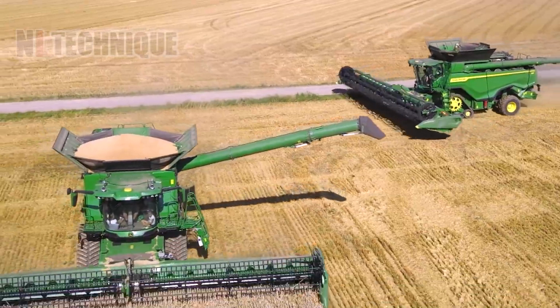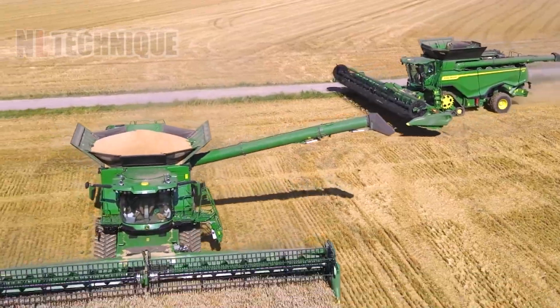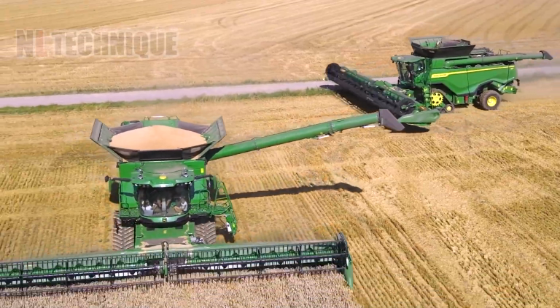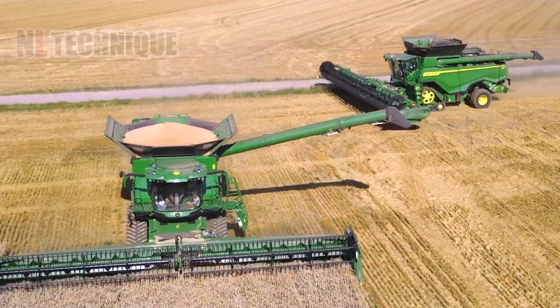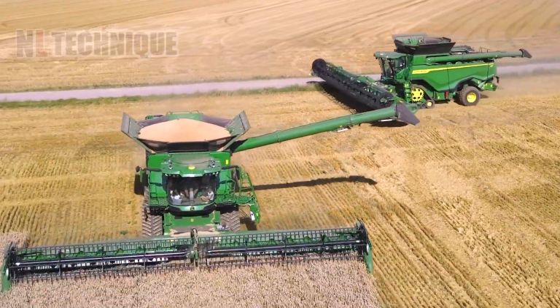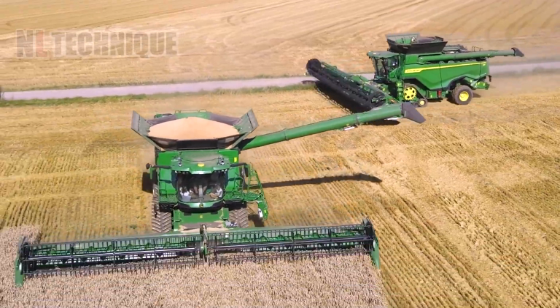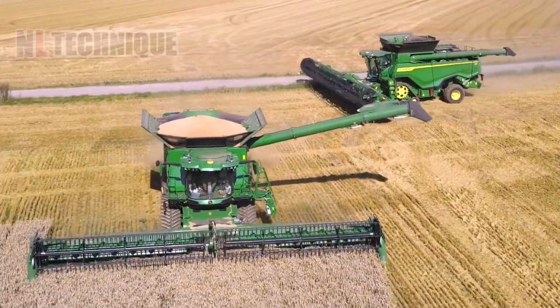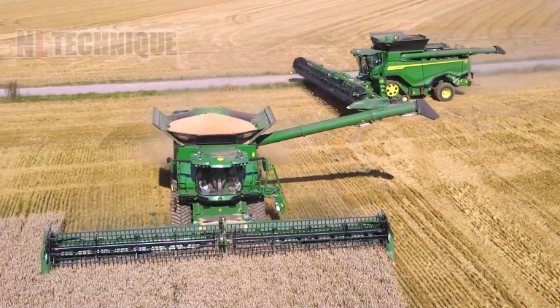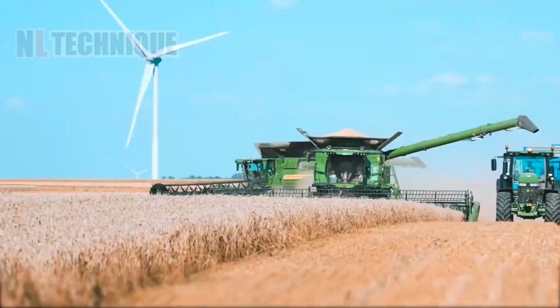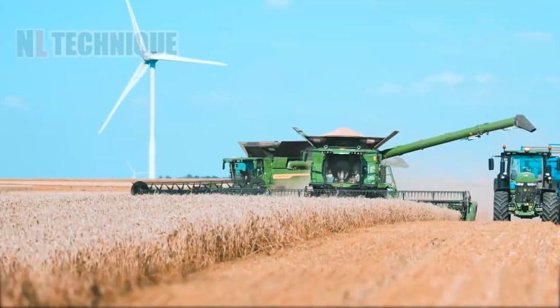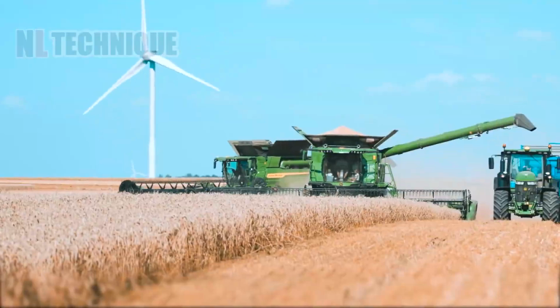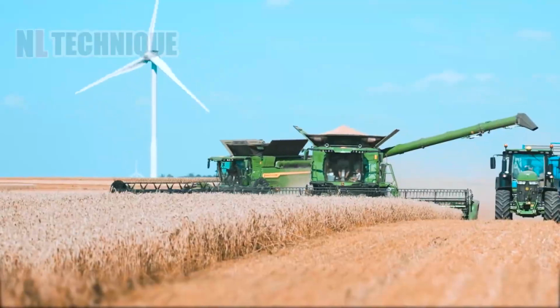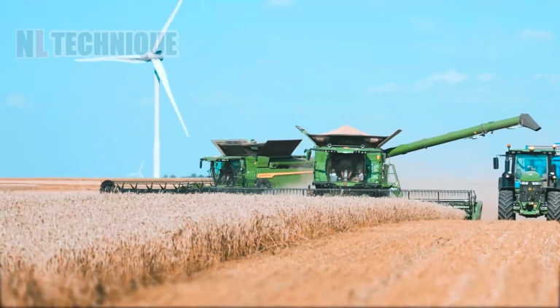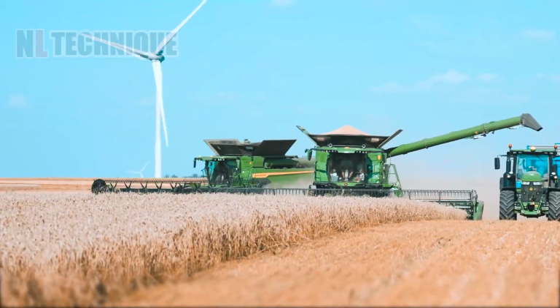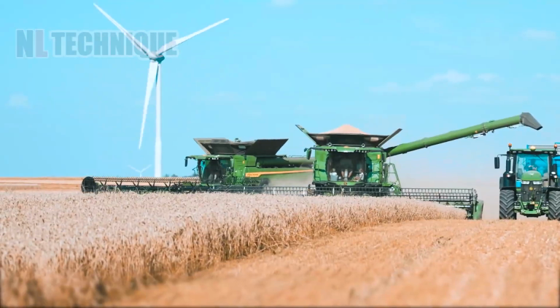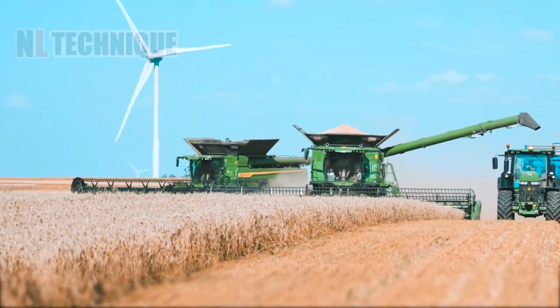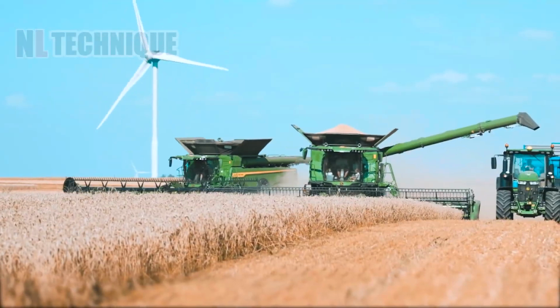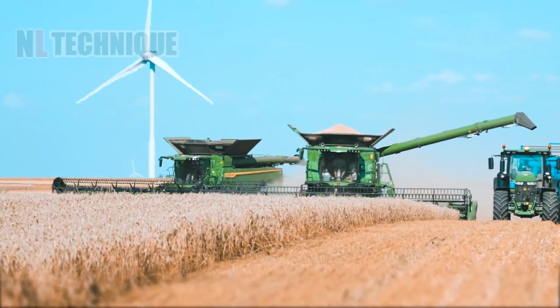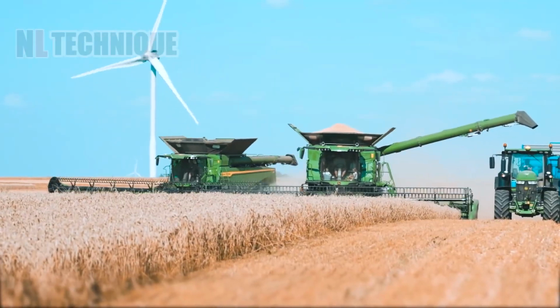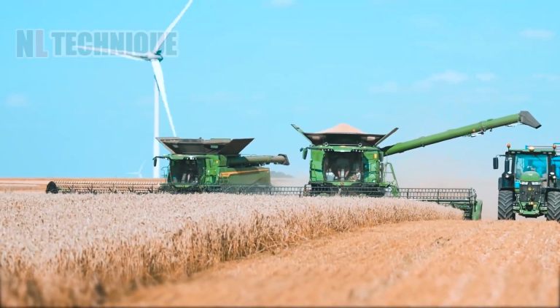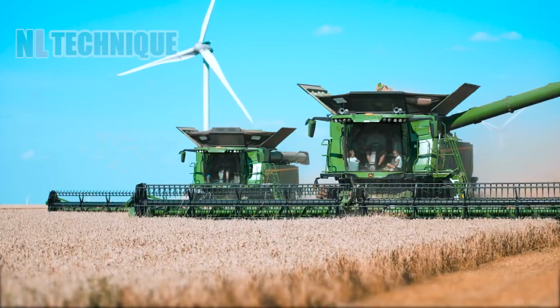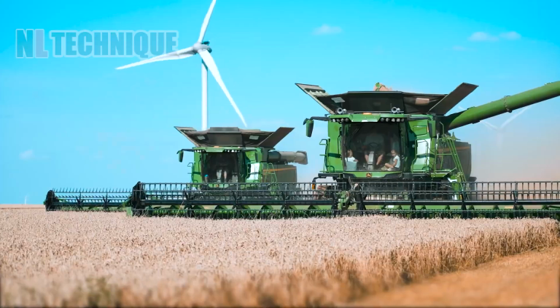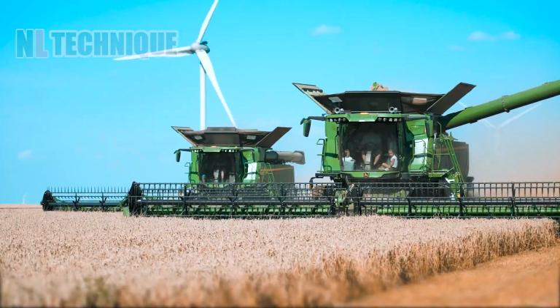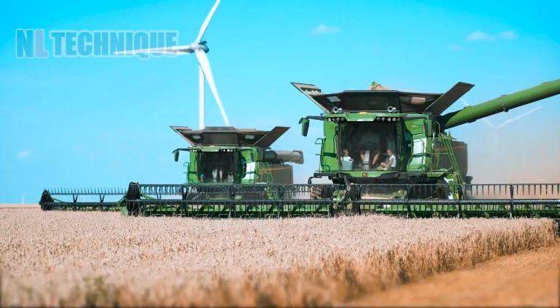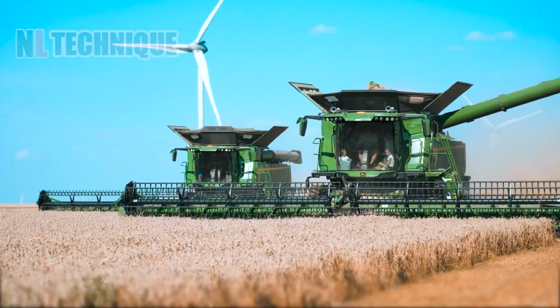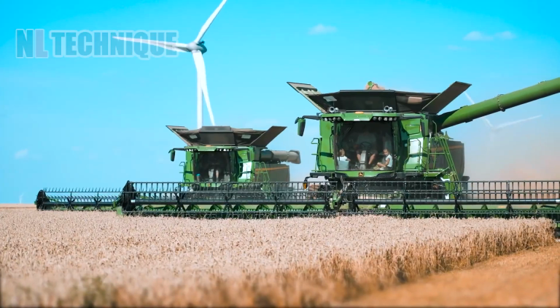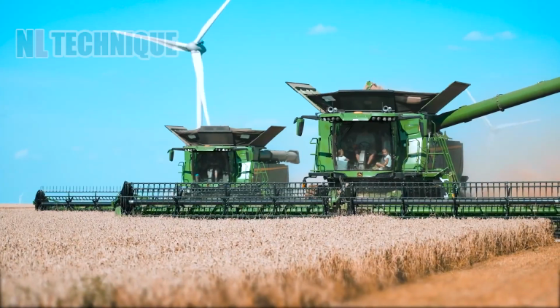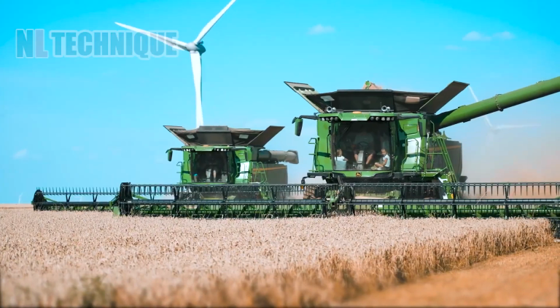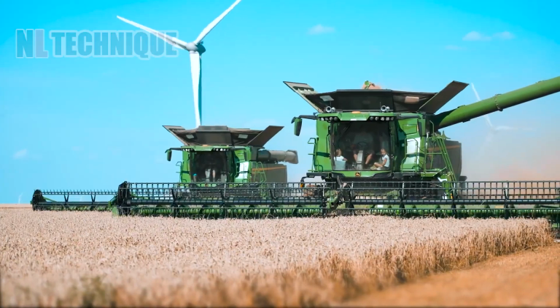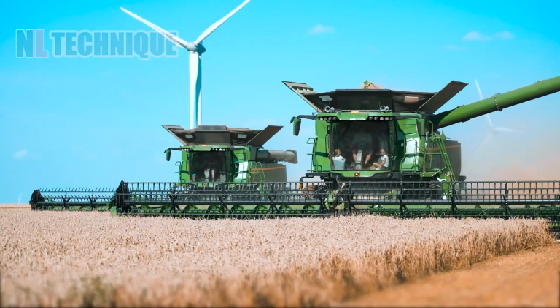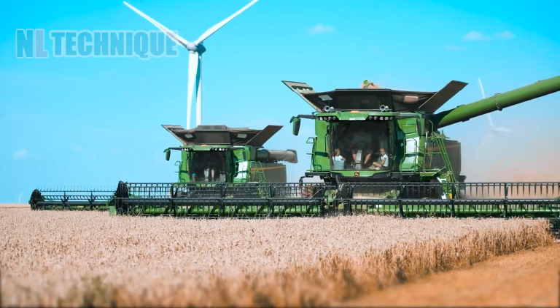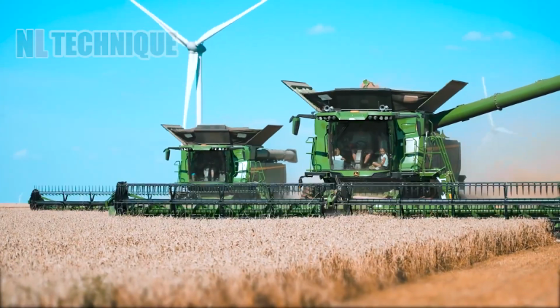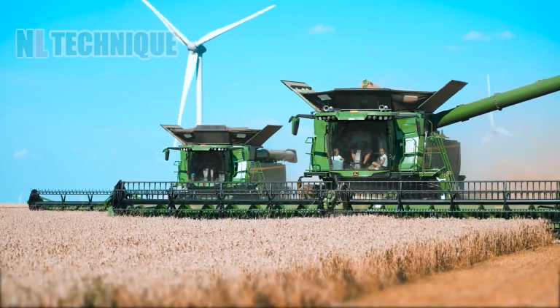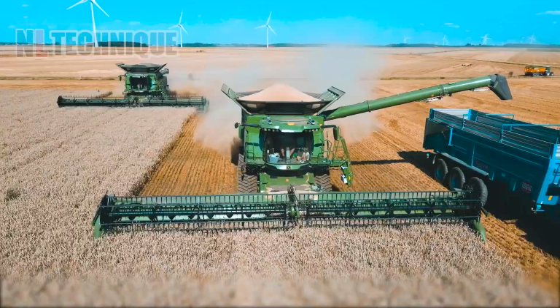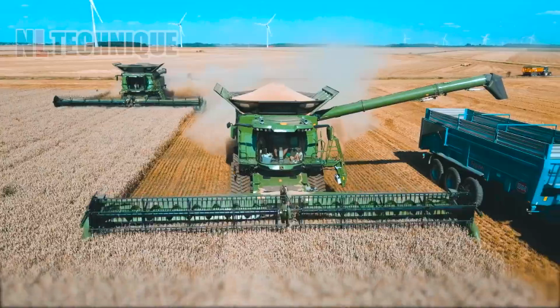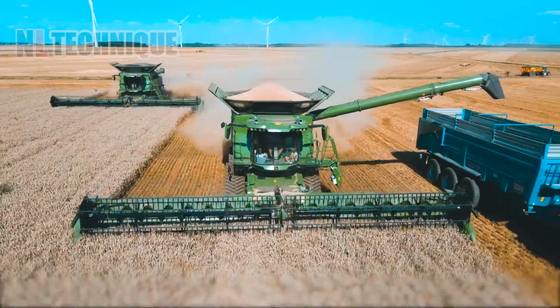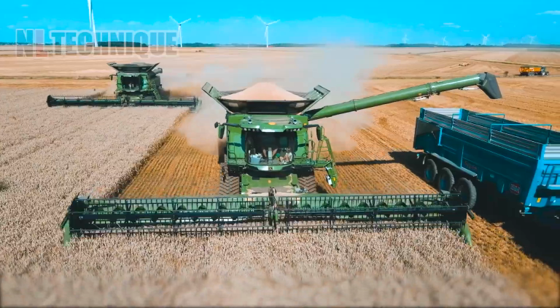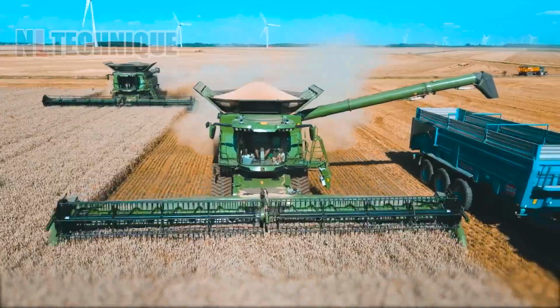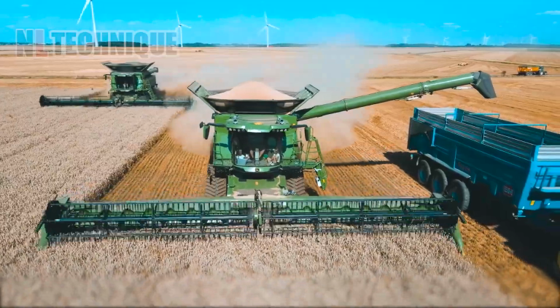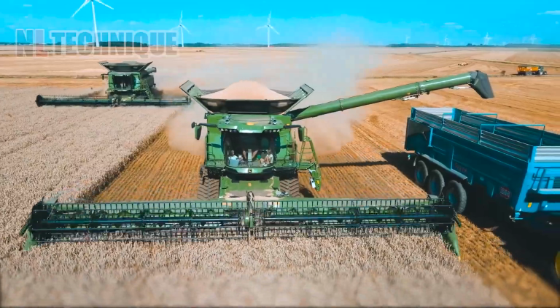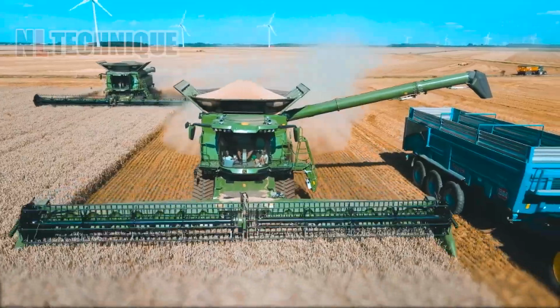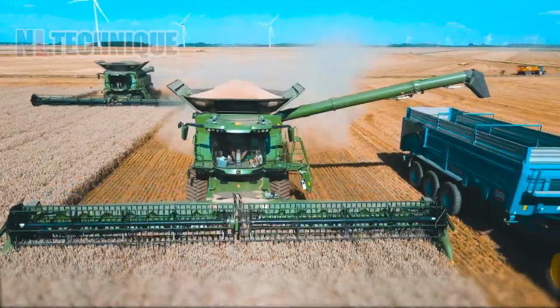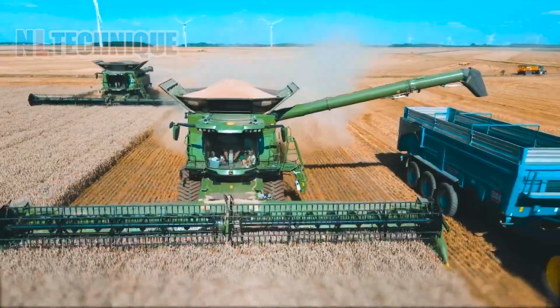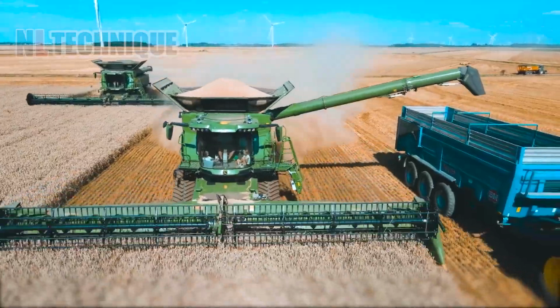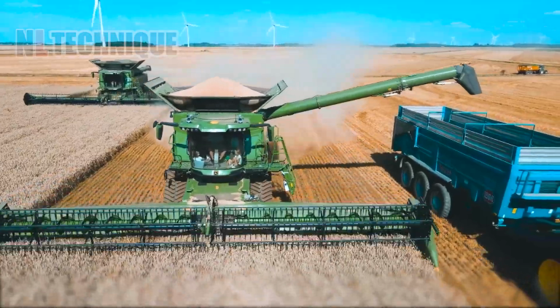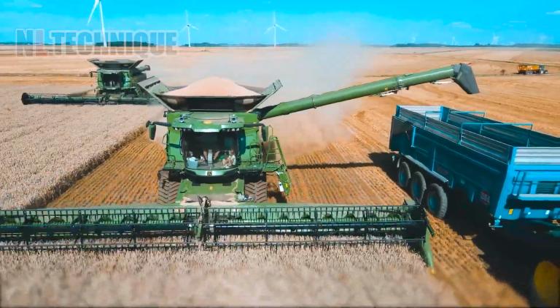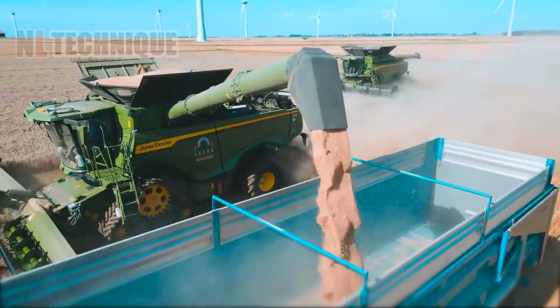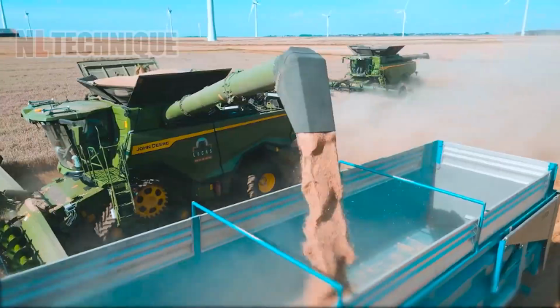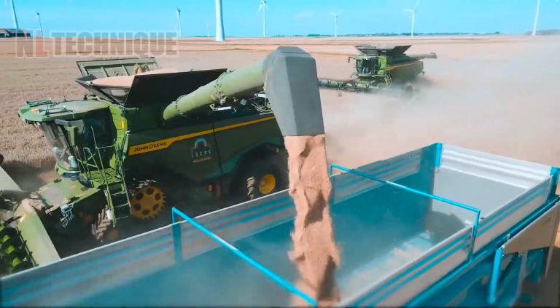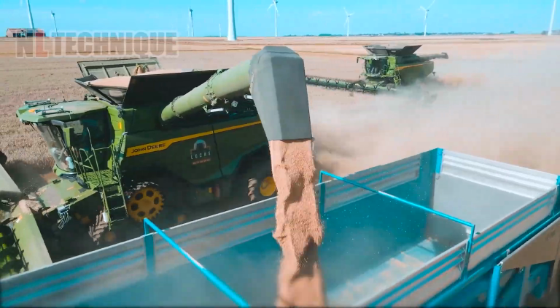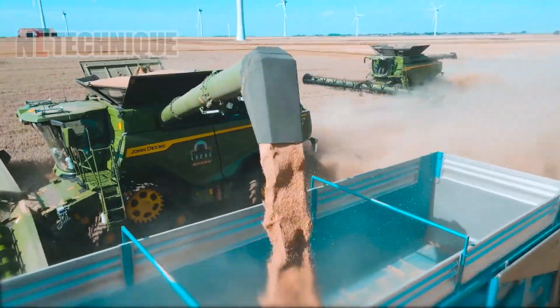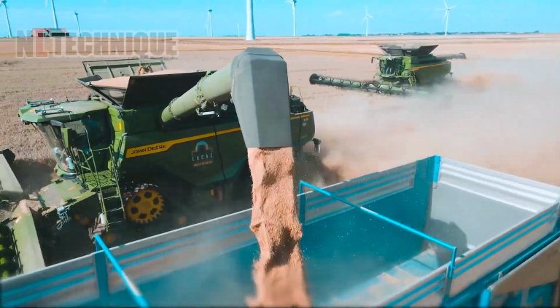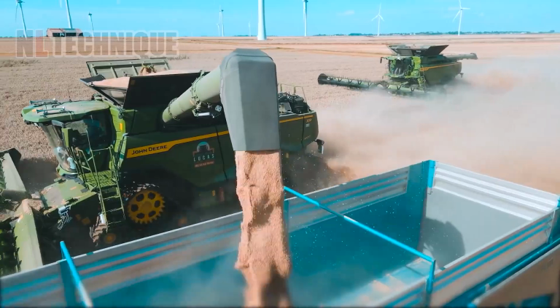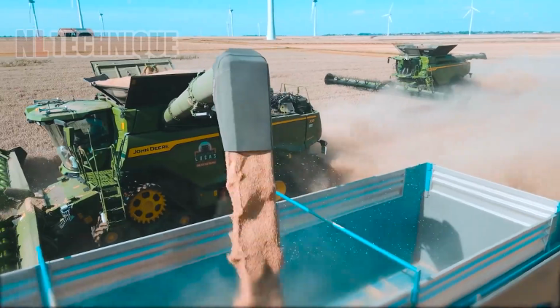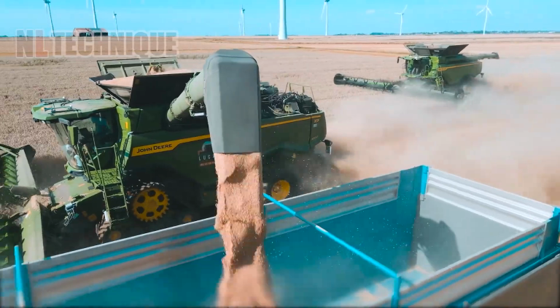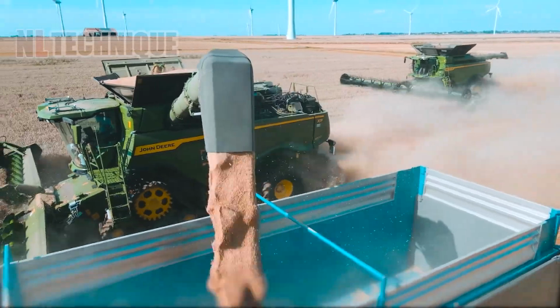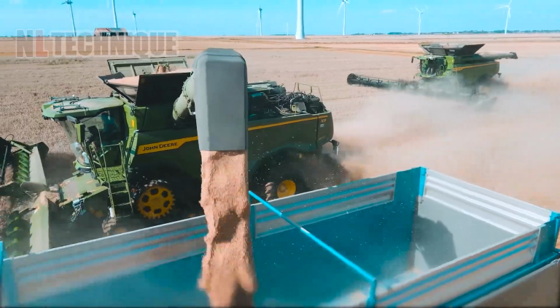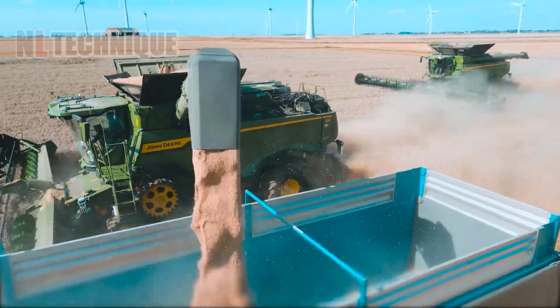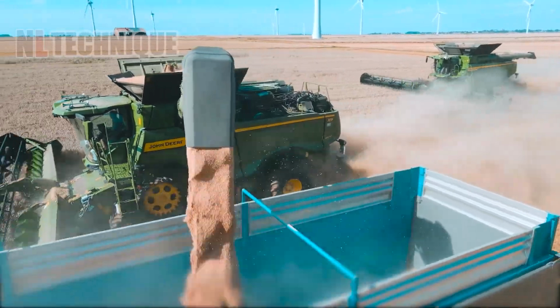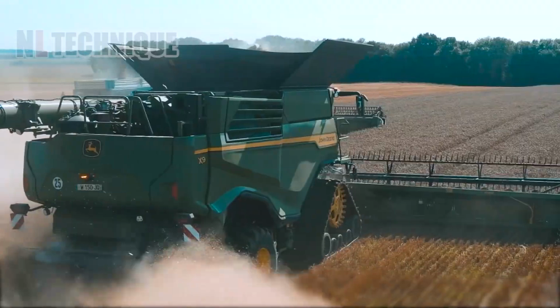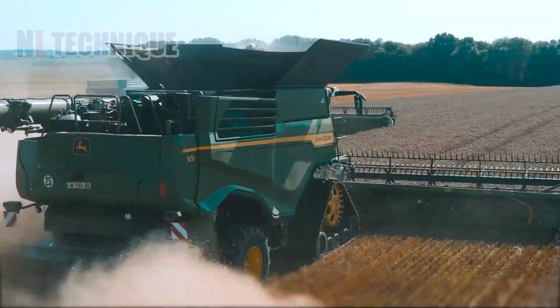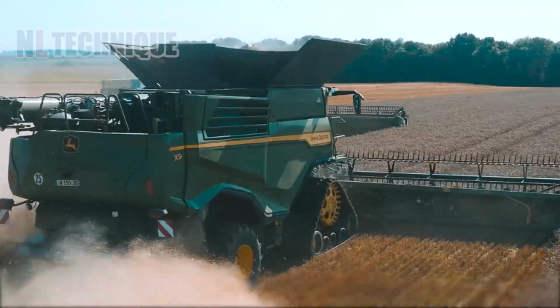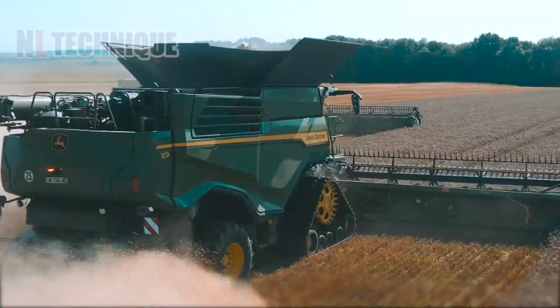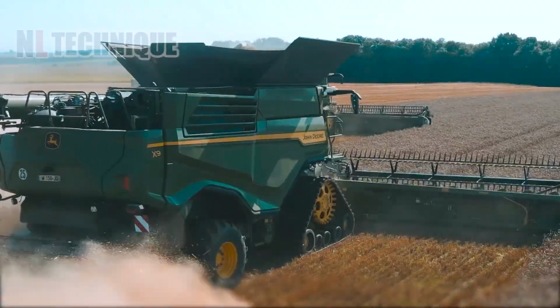When these monsters are in action, farmers can quite literally sit back and see tons of wheat get harvested.